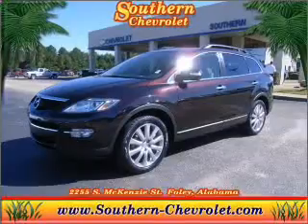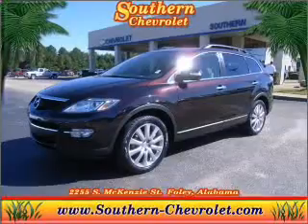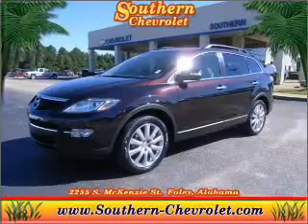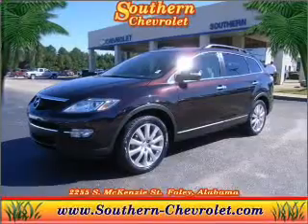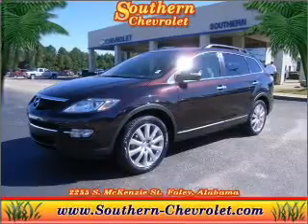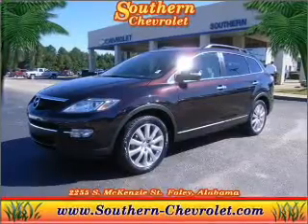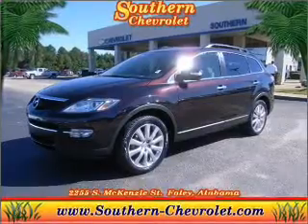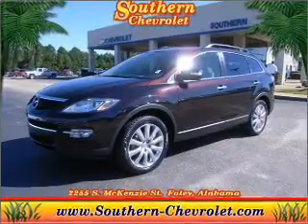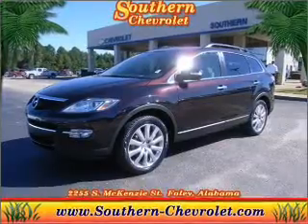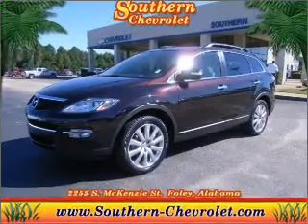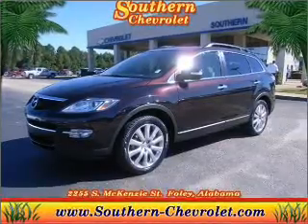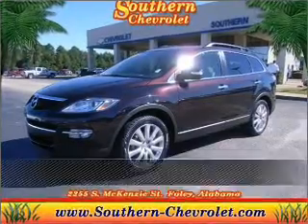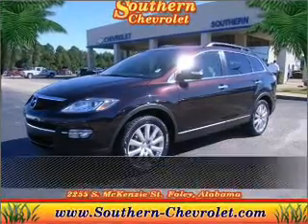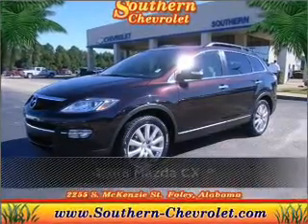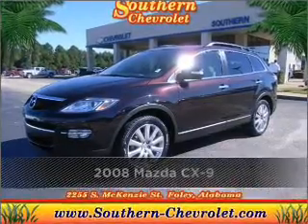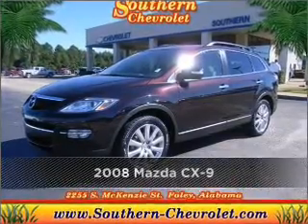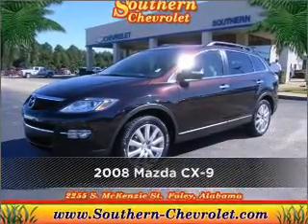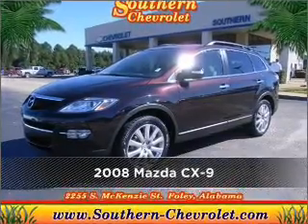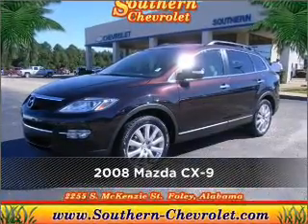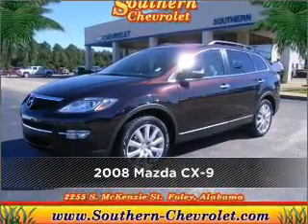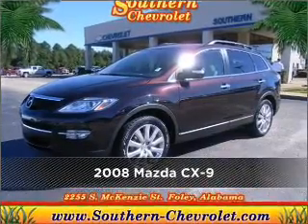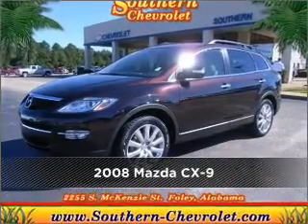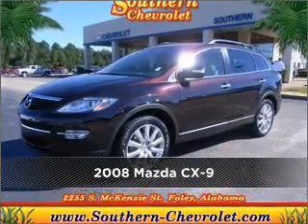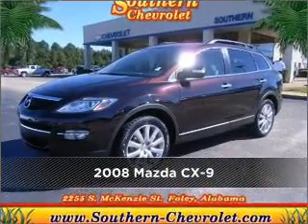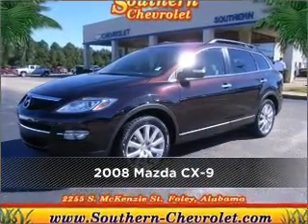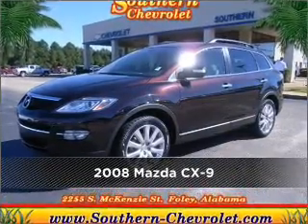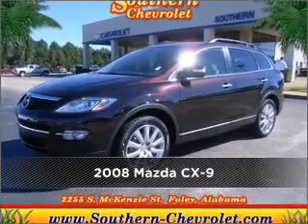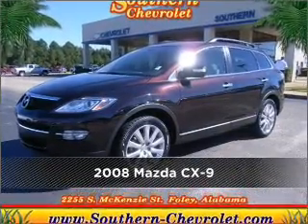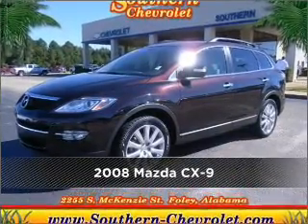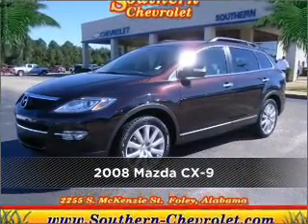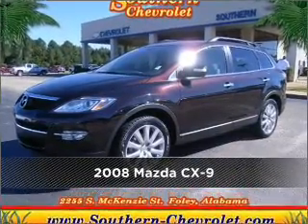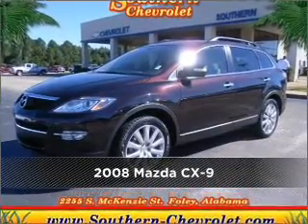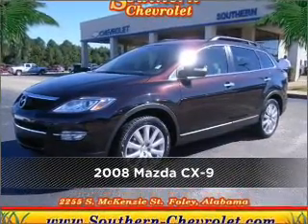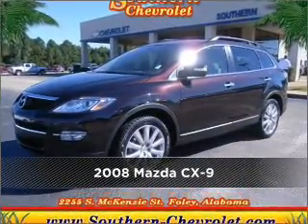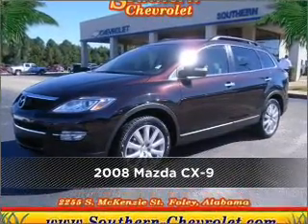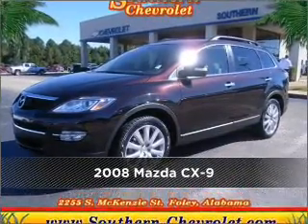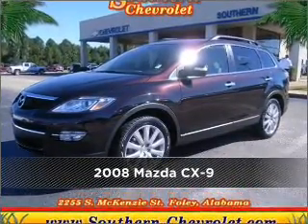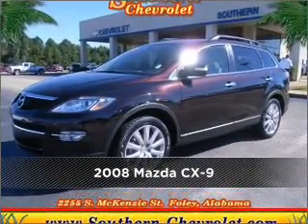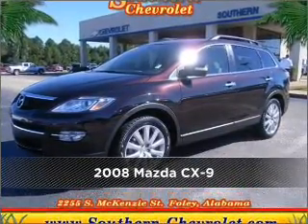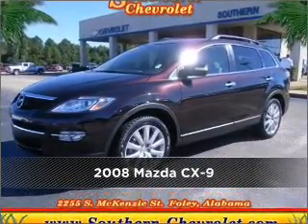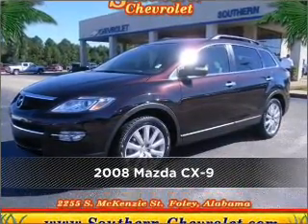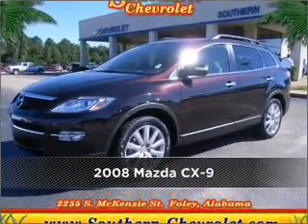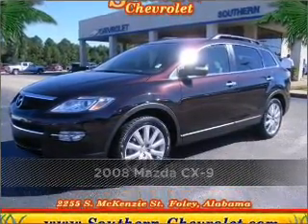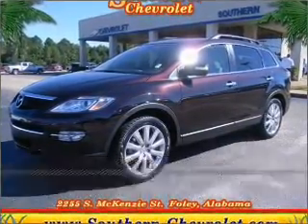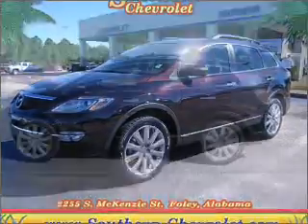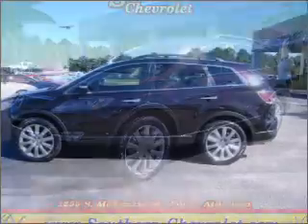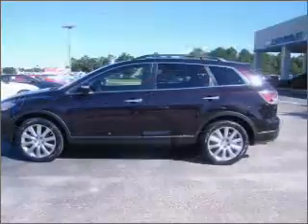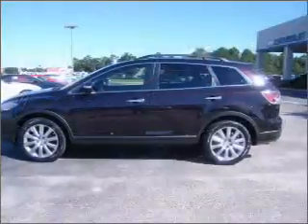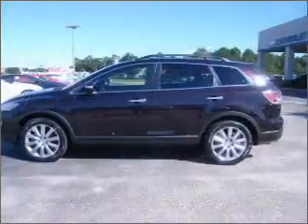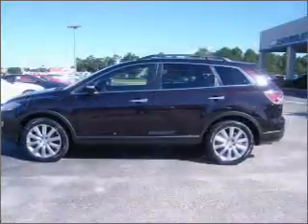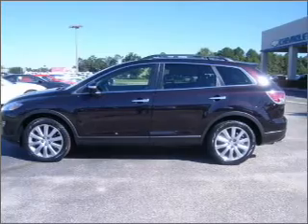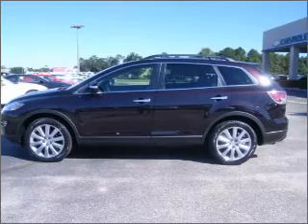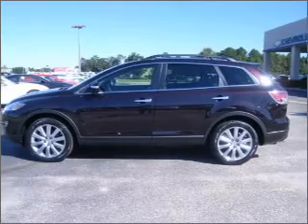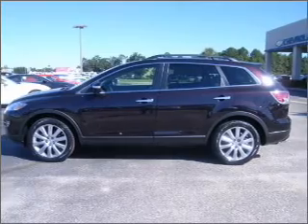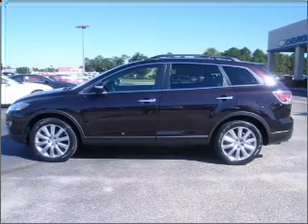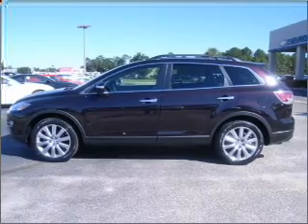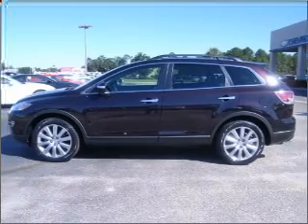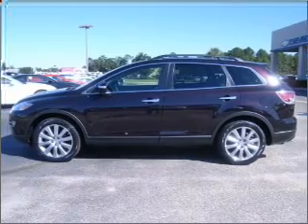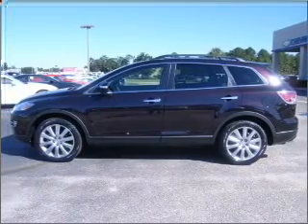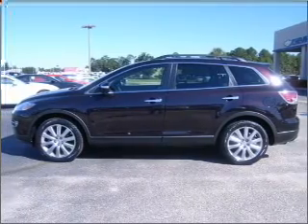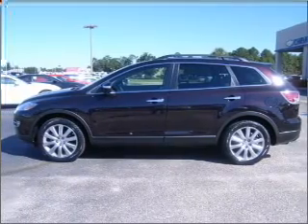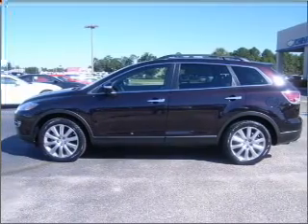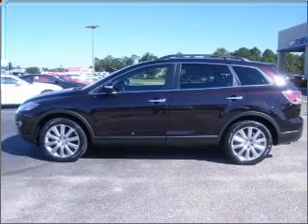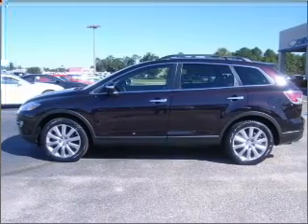Meet this 2008 Mazda CX-9. Look no further — the perfect vehicle is here.